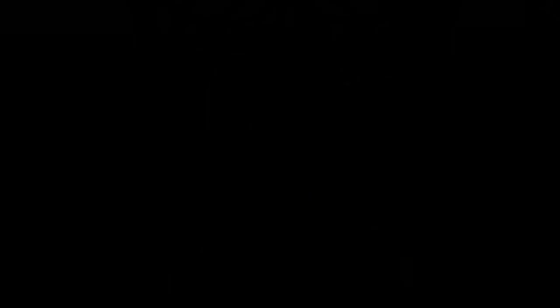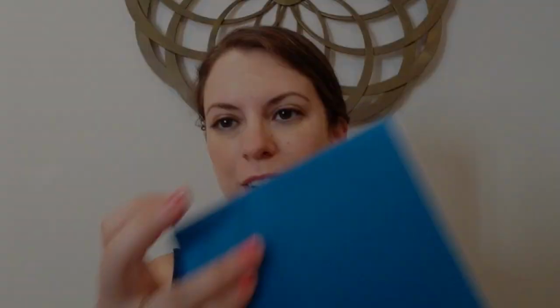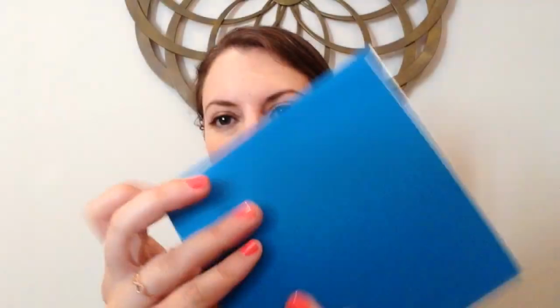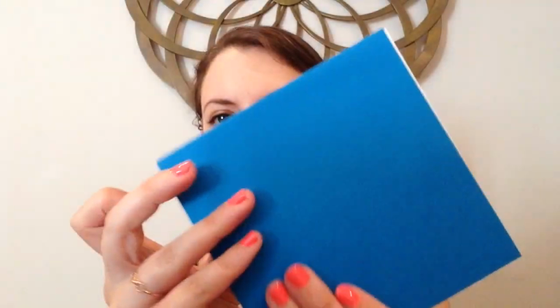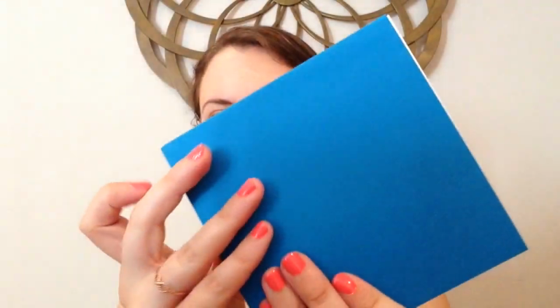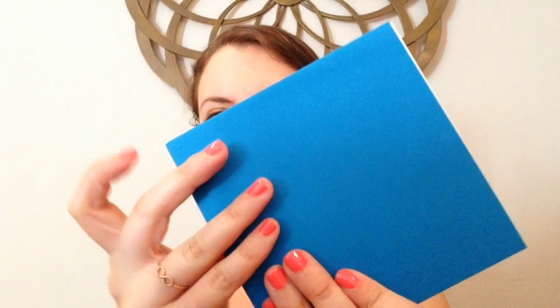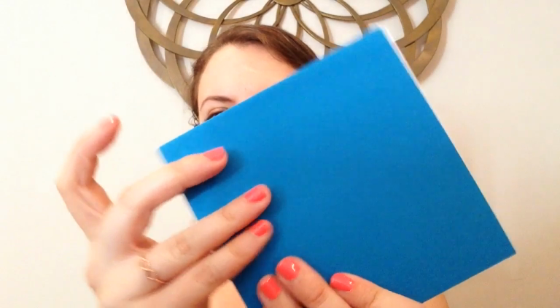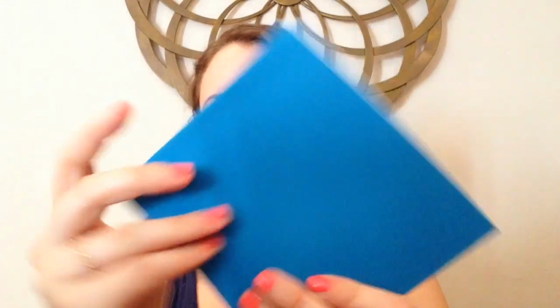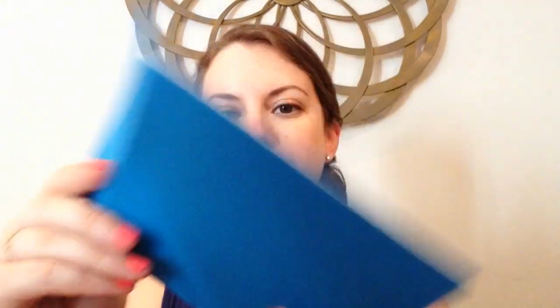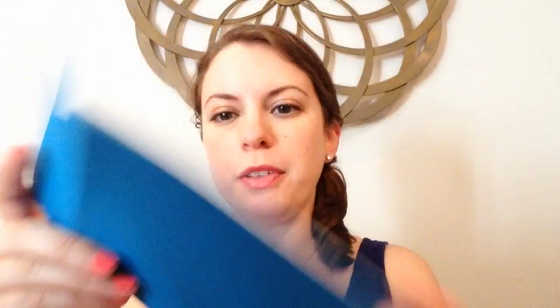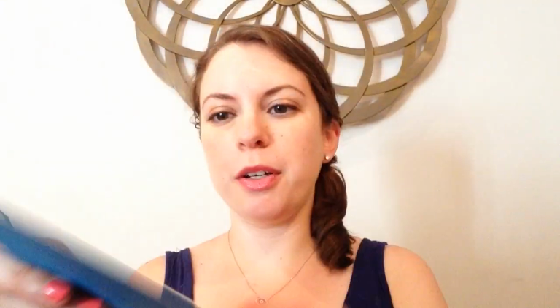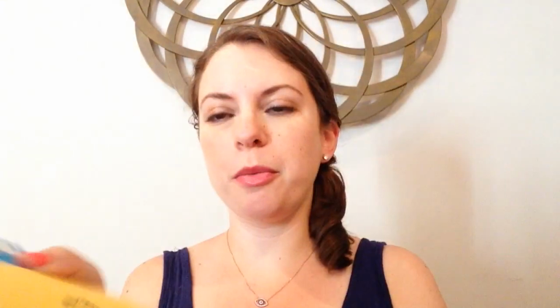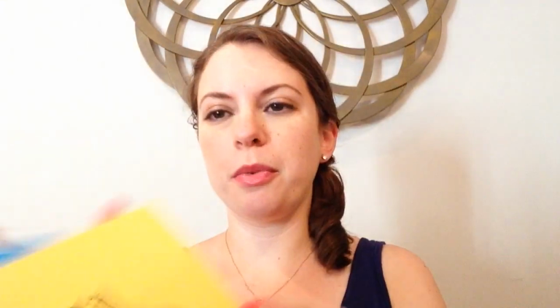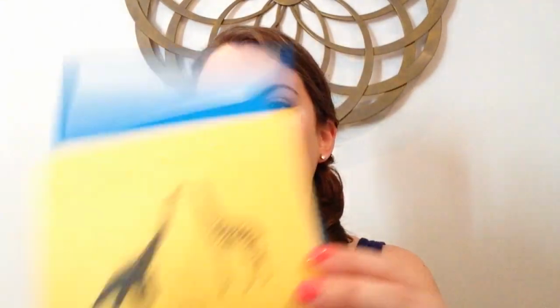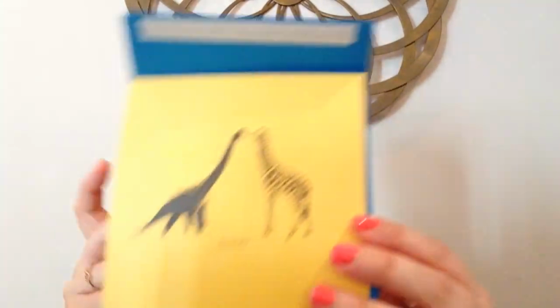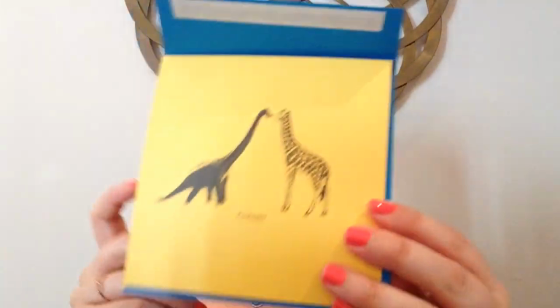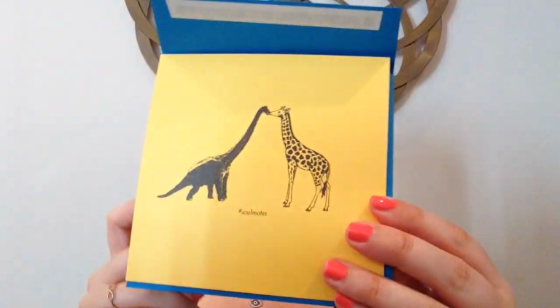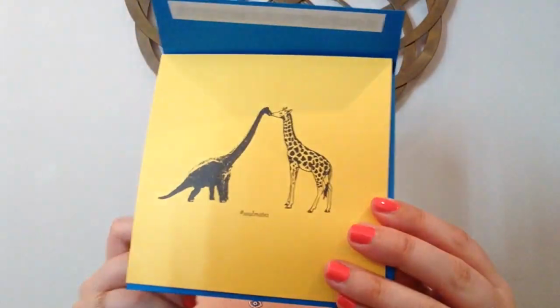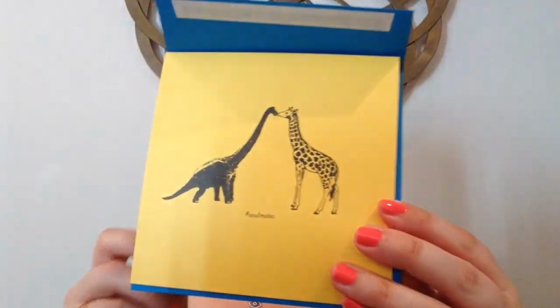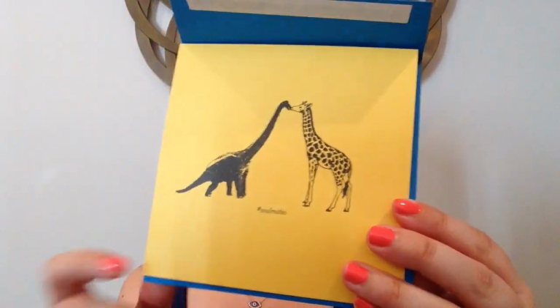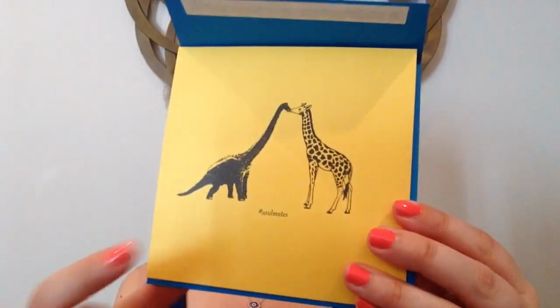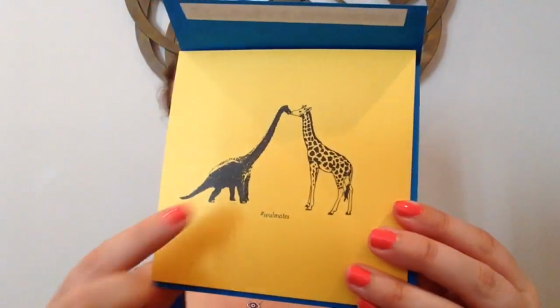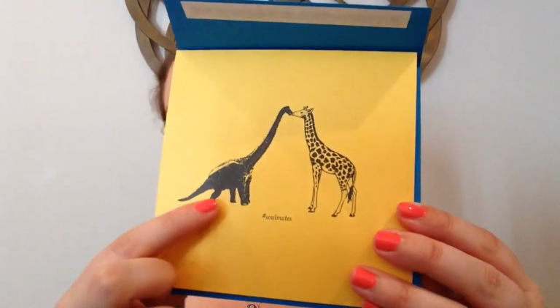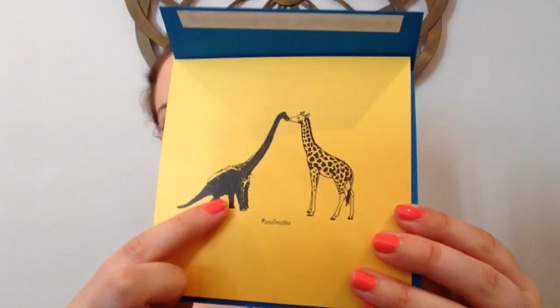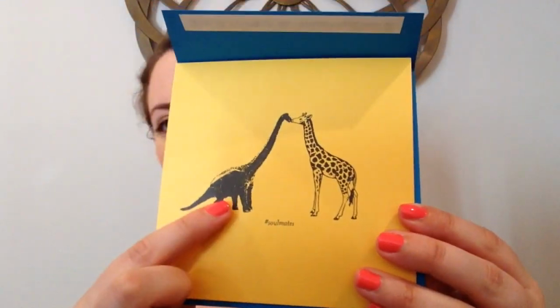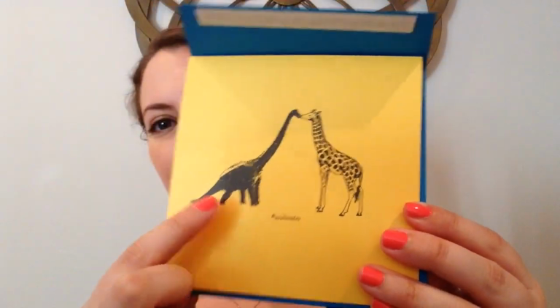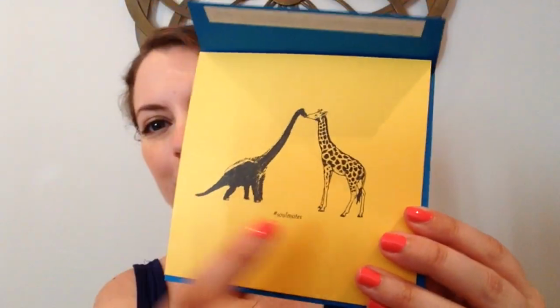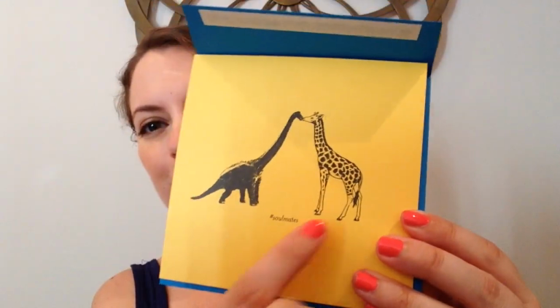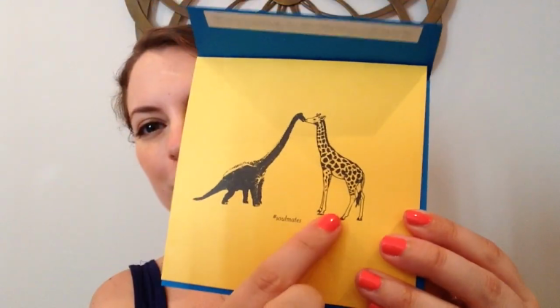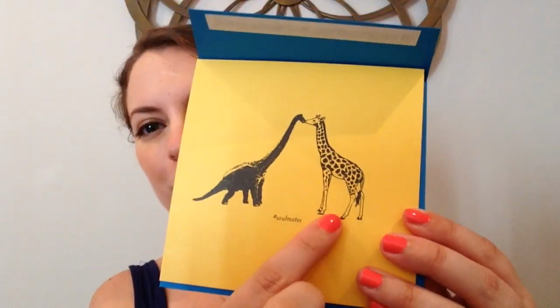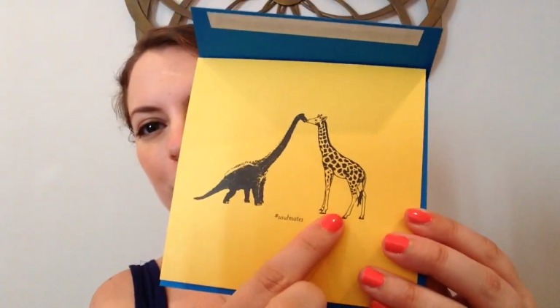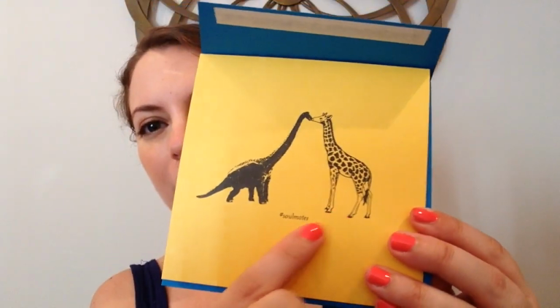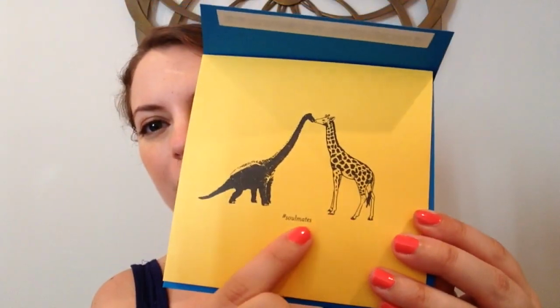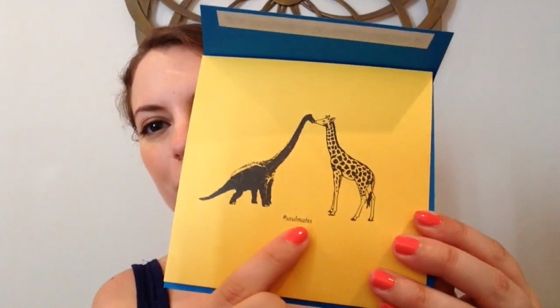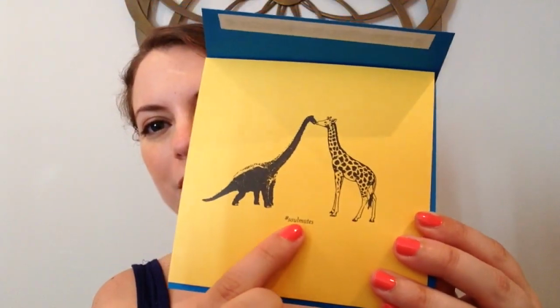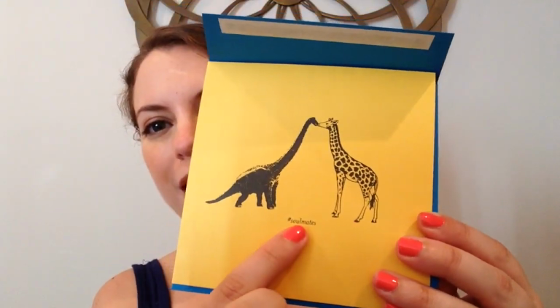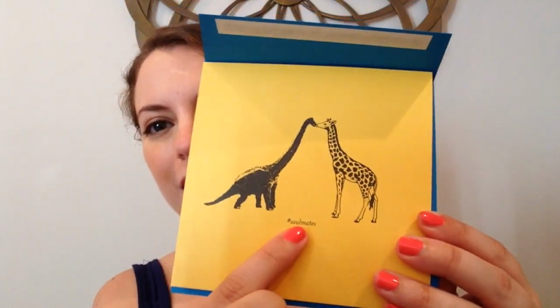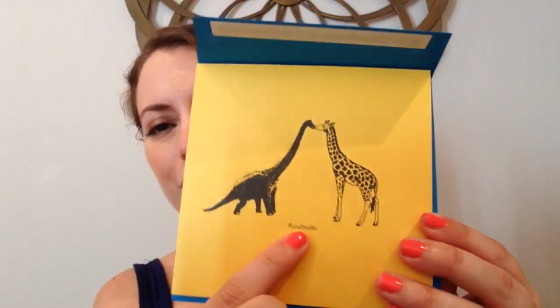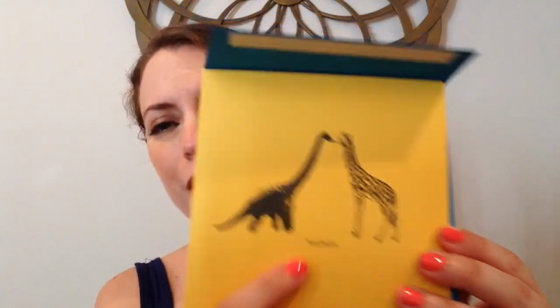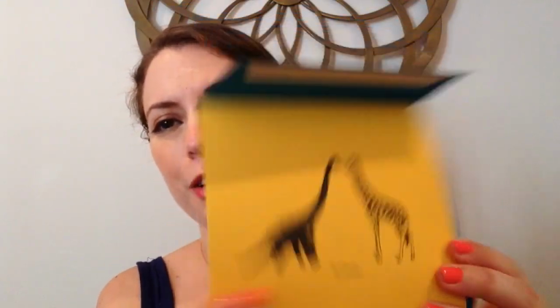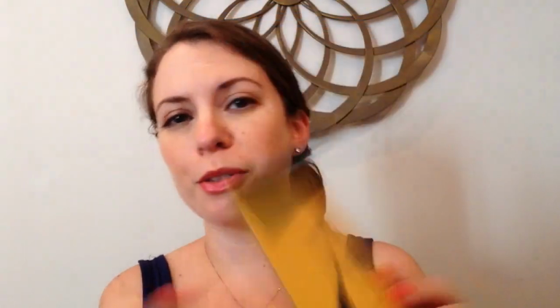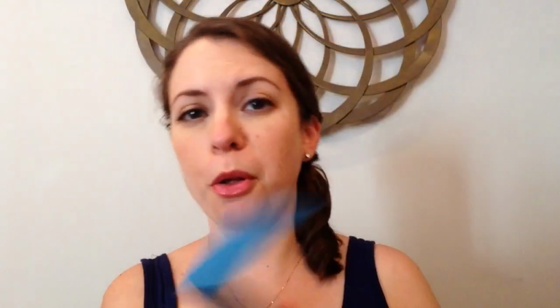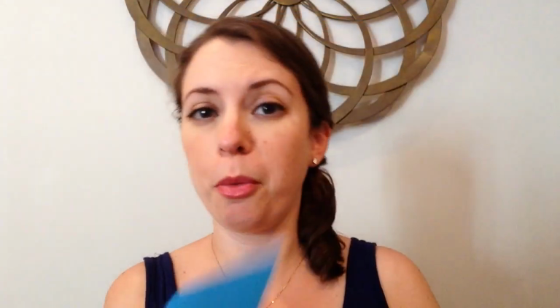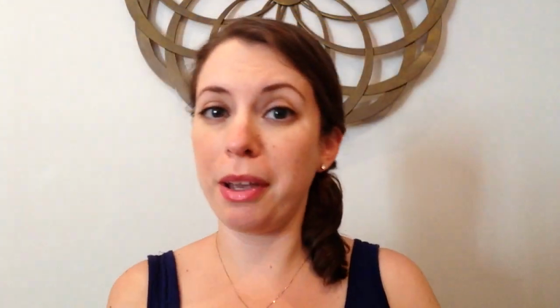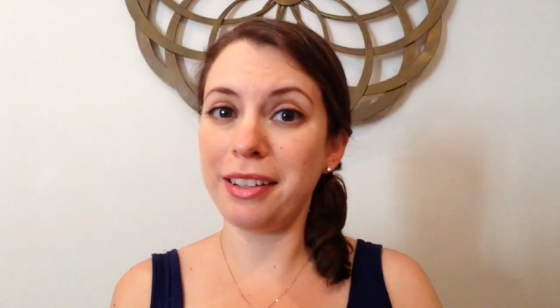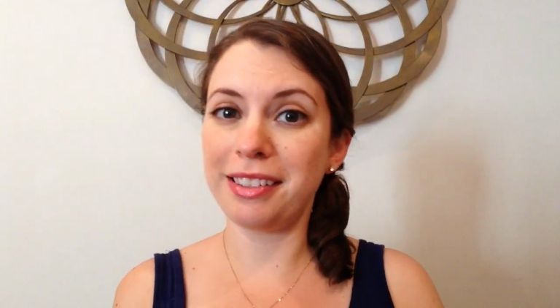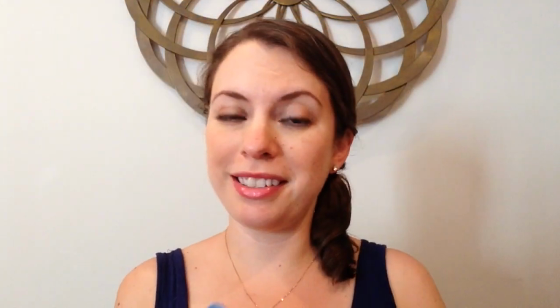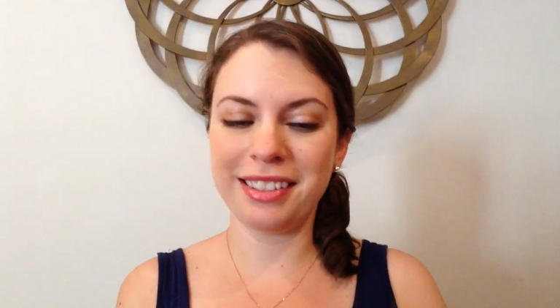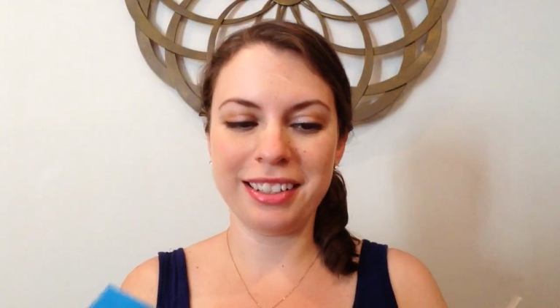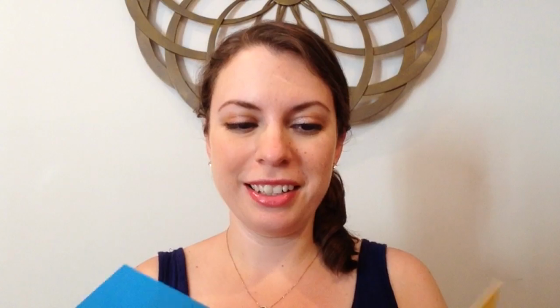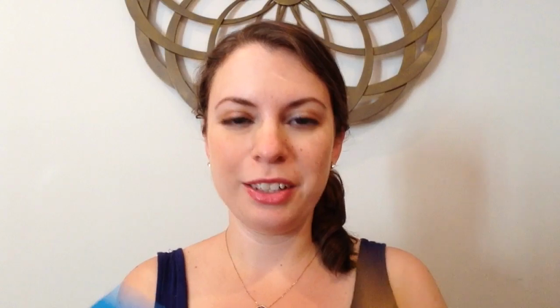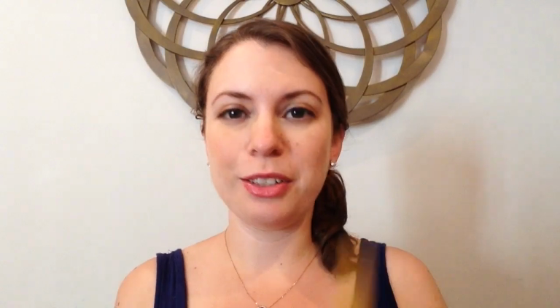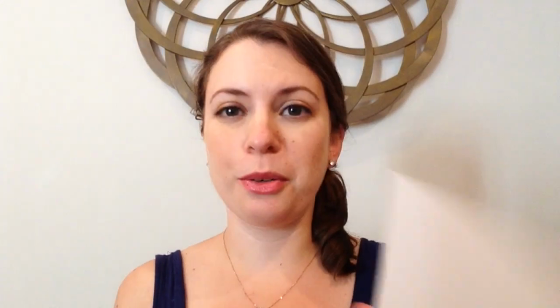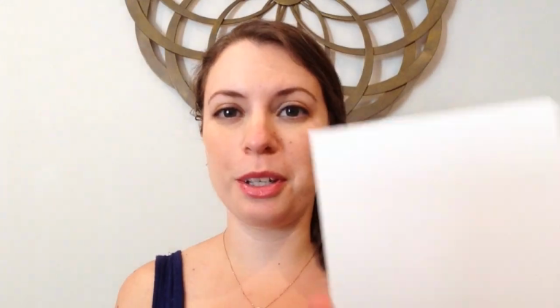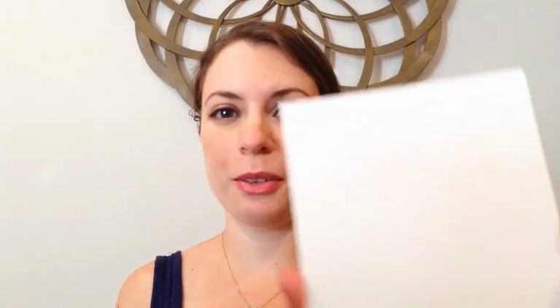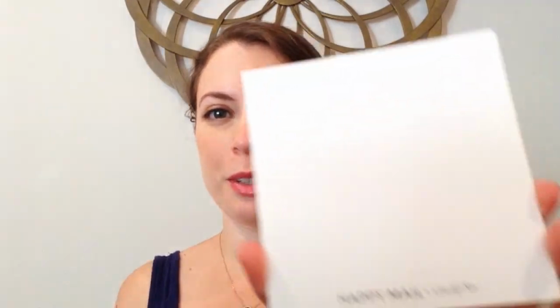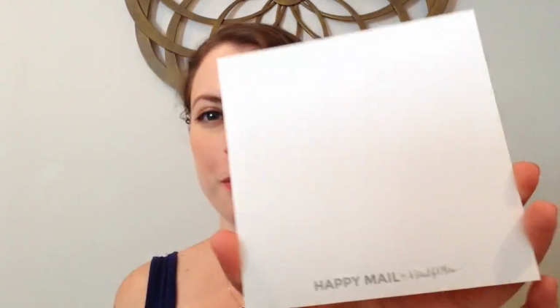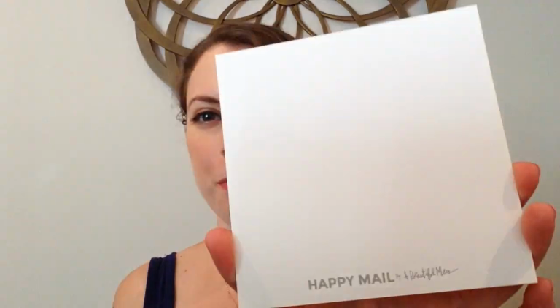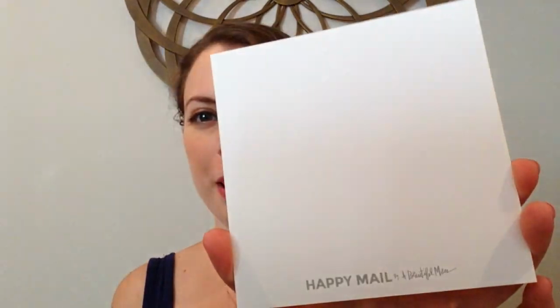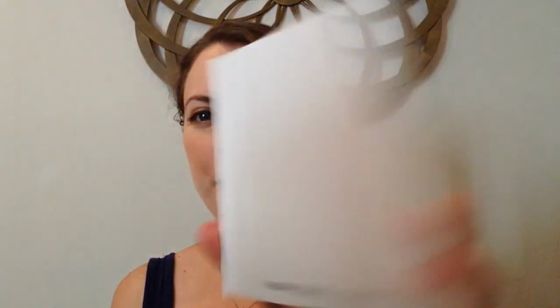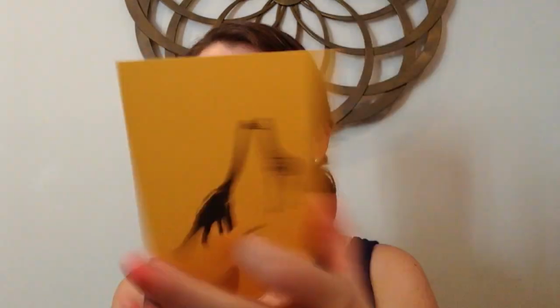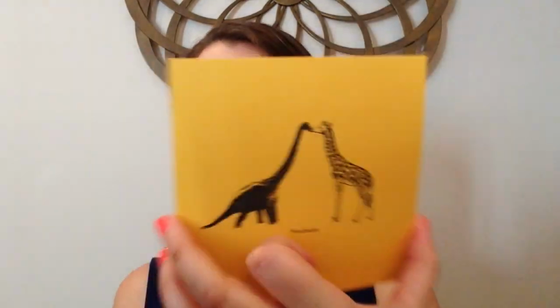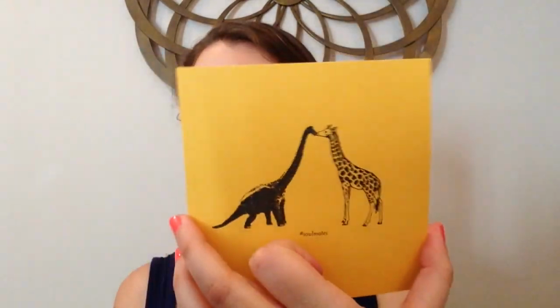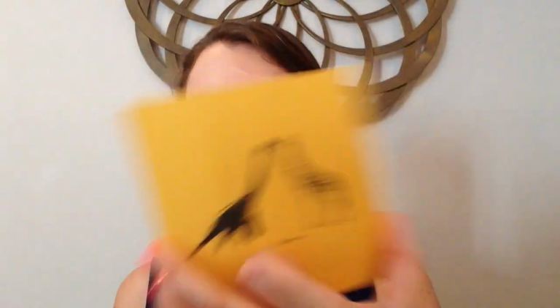We have this blue envelope with a yellow card, and you see it's a dinosaur and a giraffe. It's hashtag "take soulmates." So cute — blank on the back.